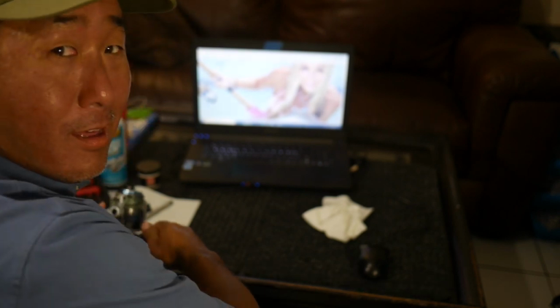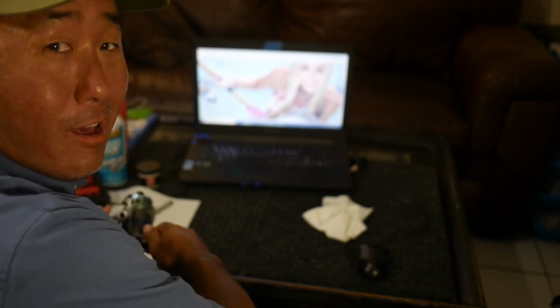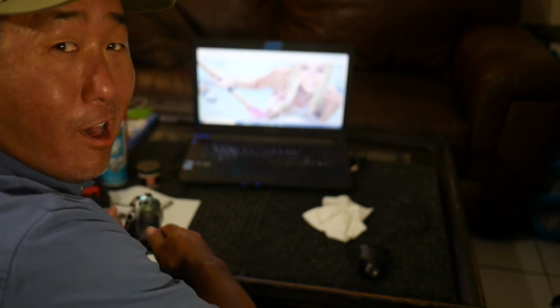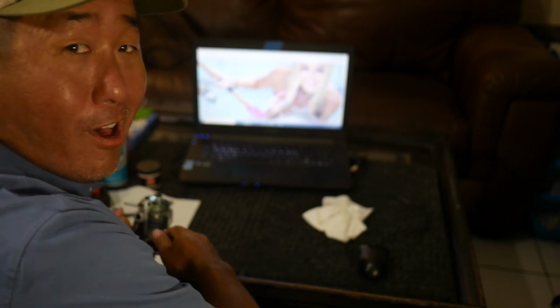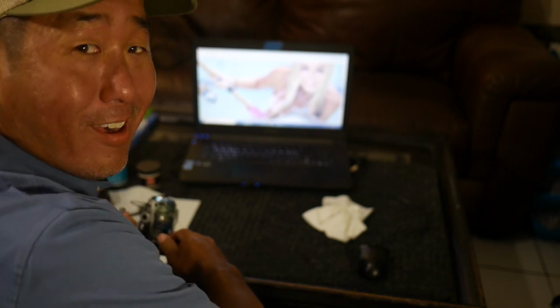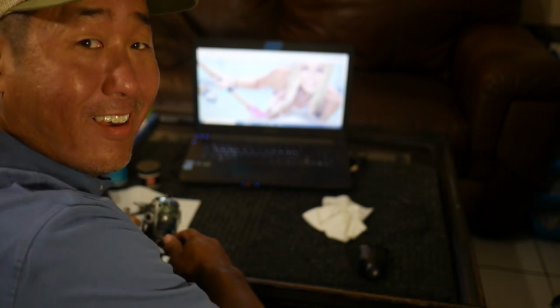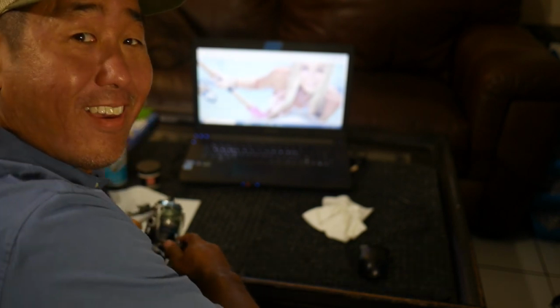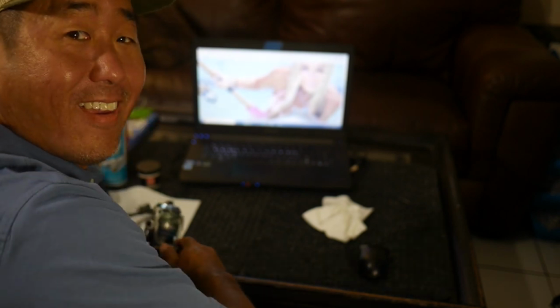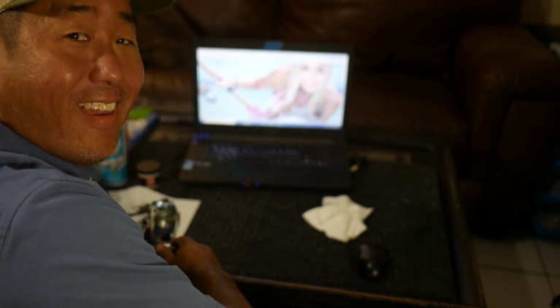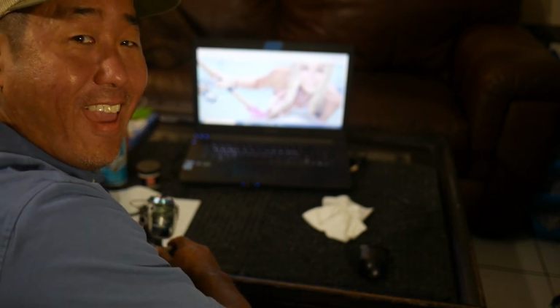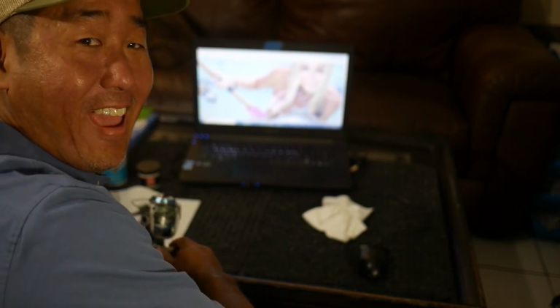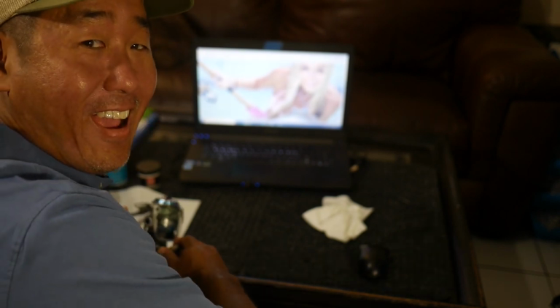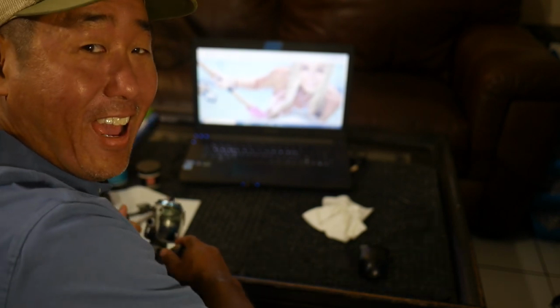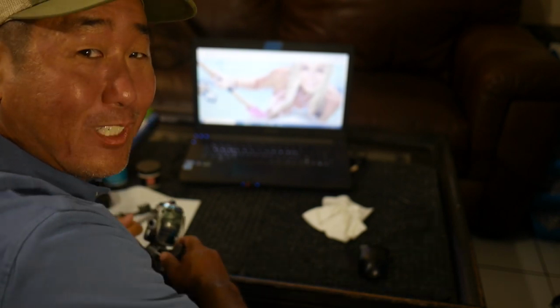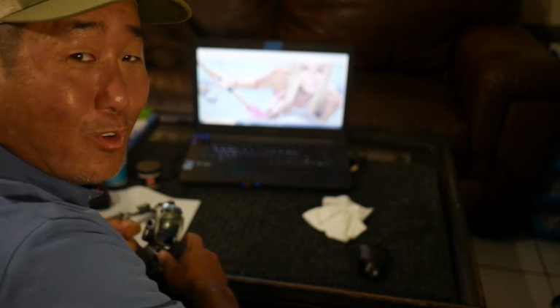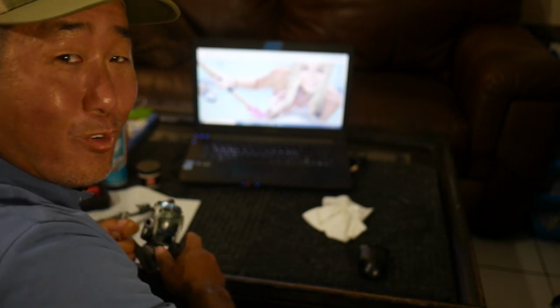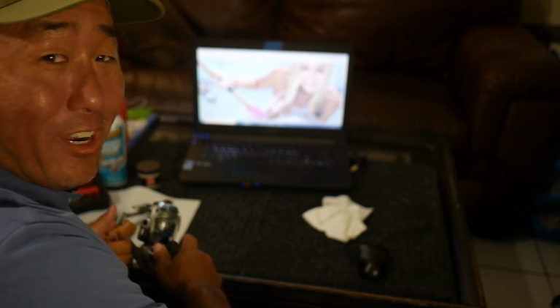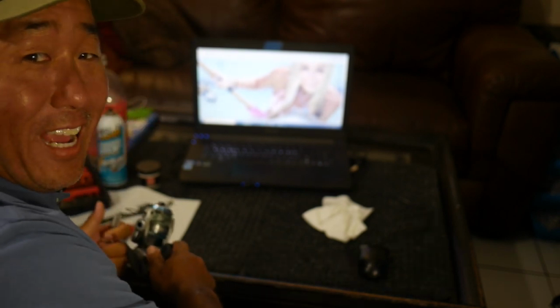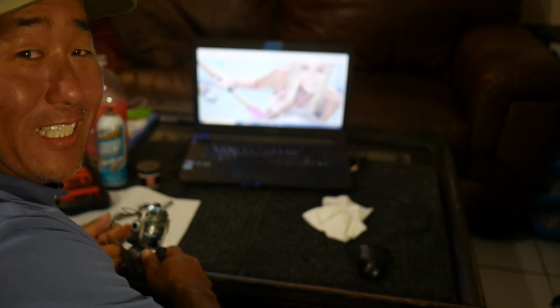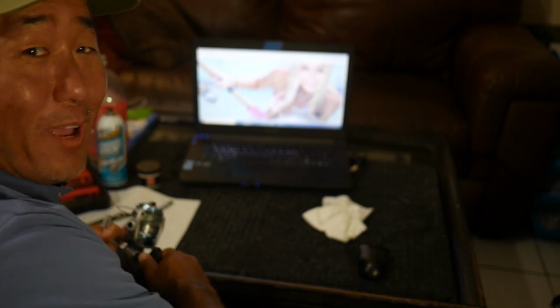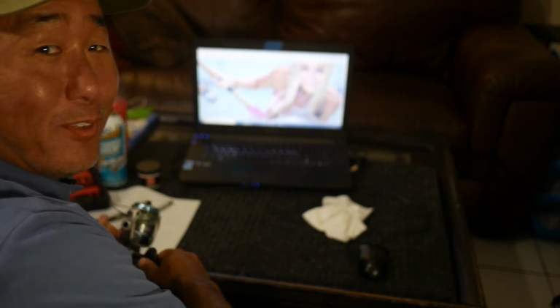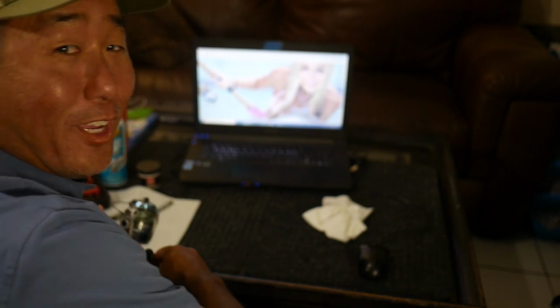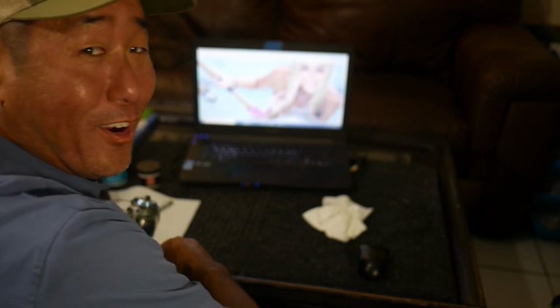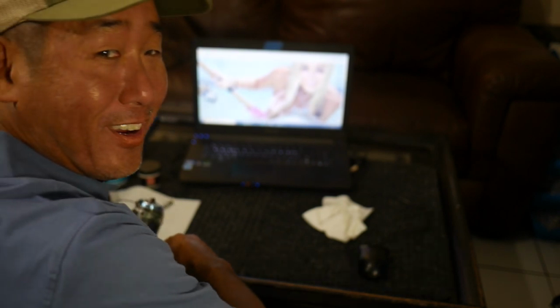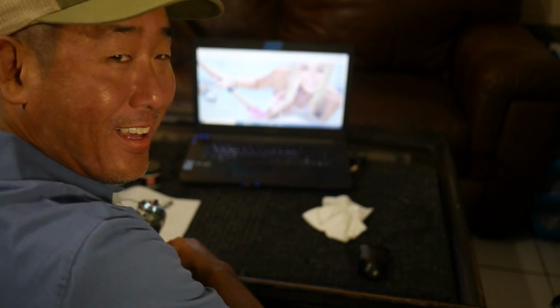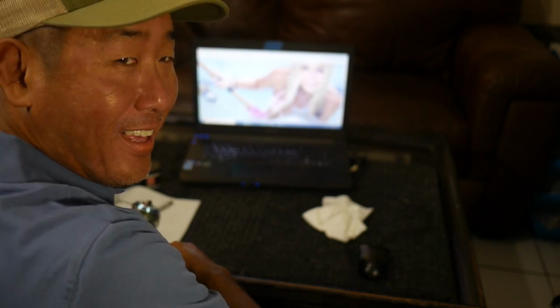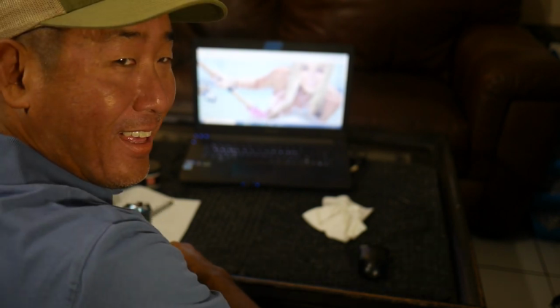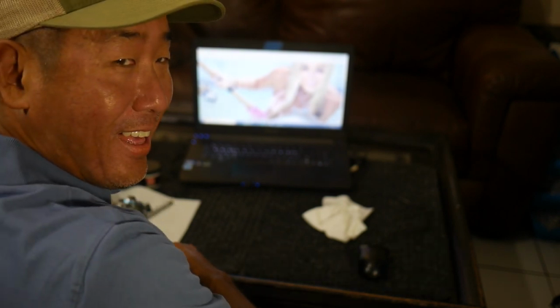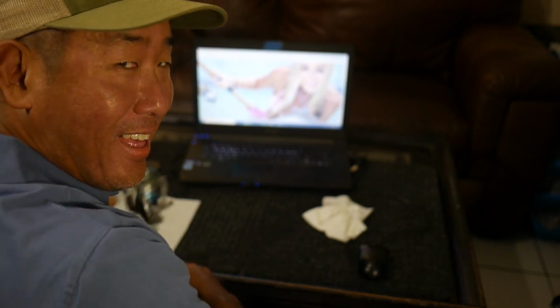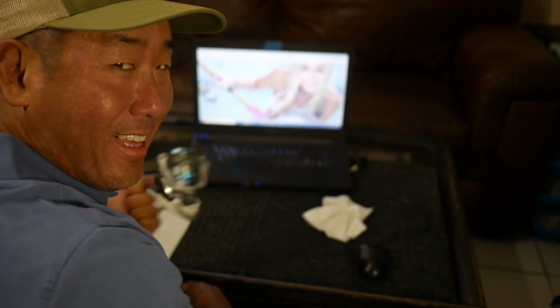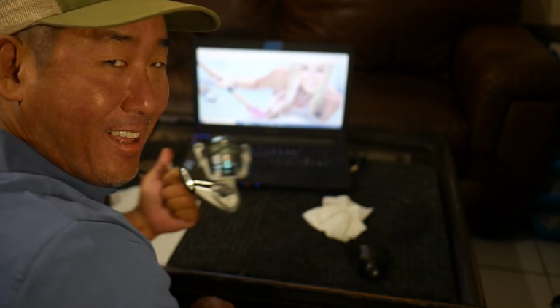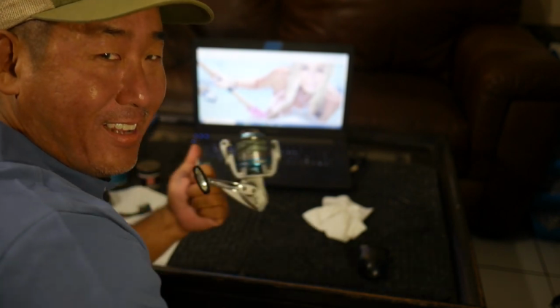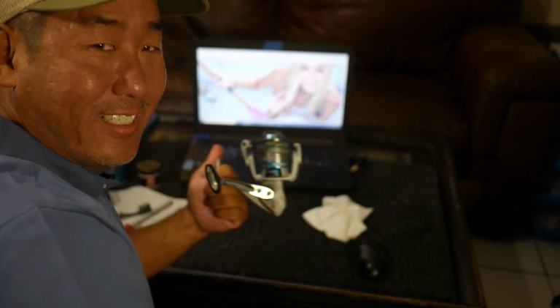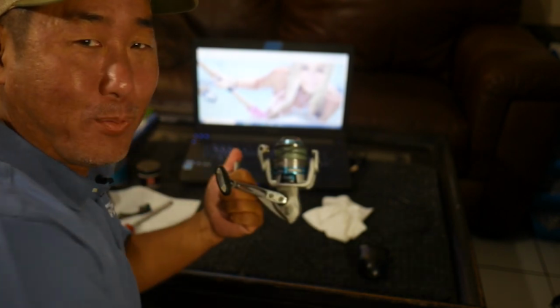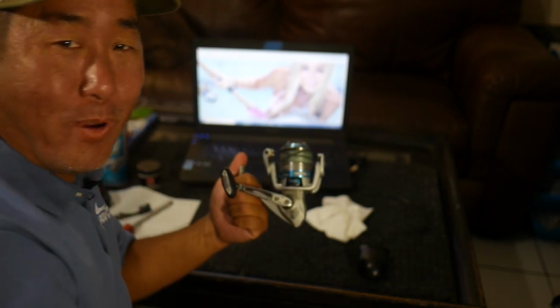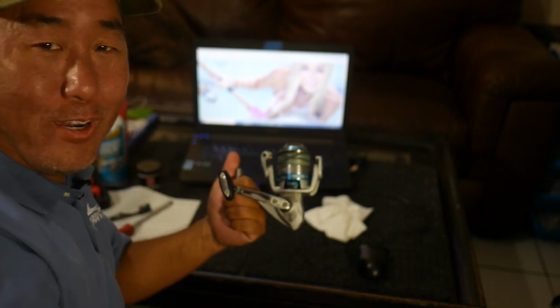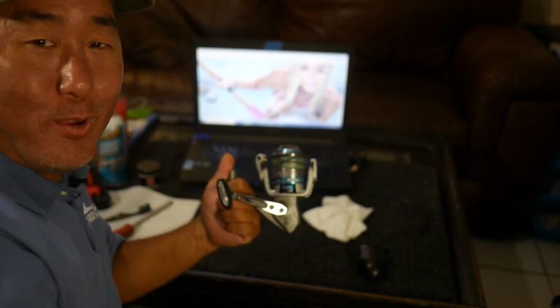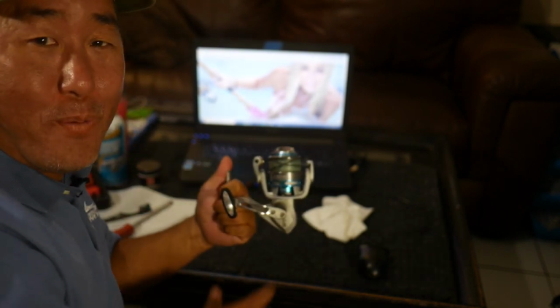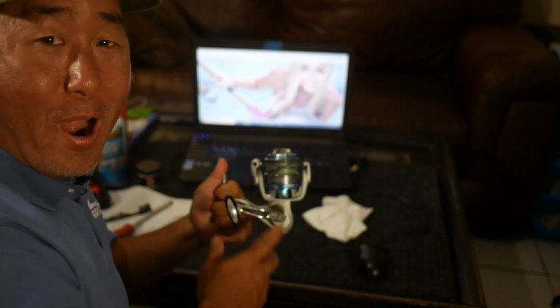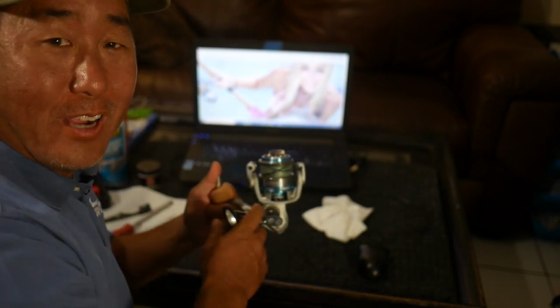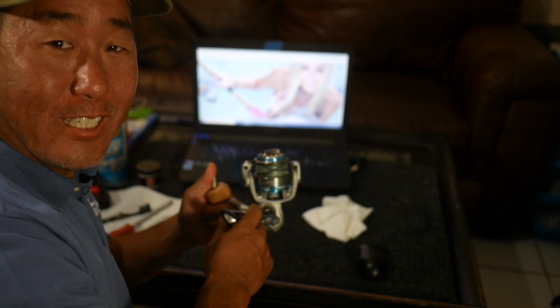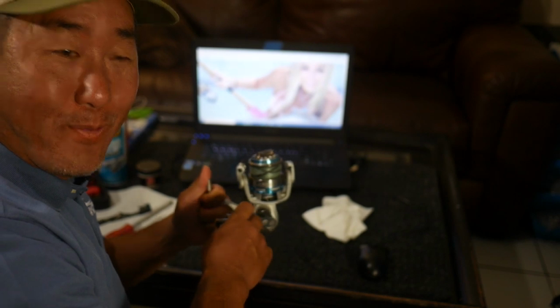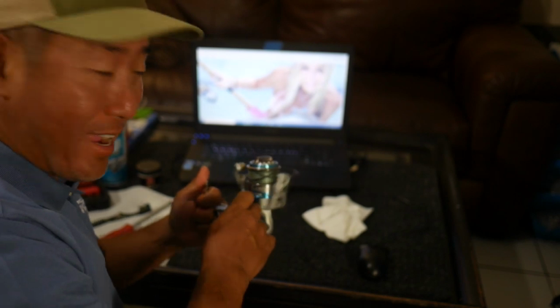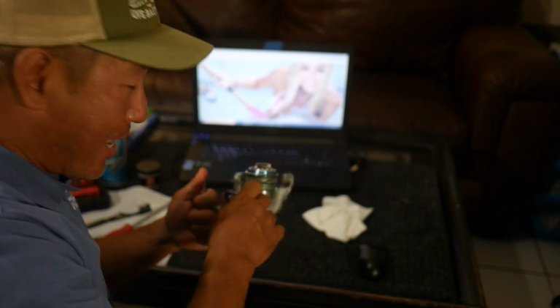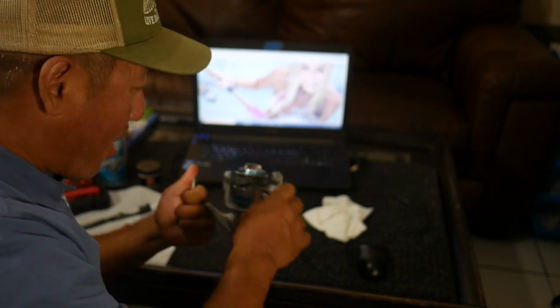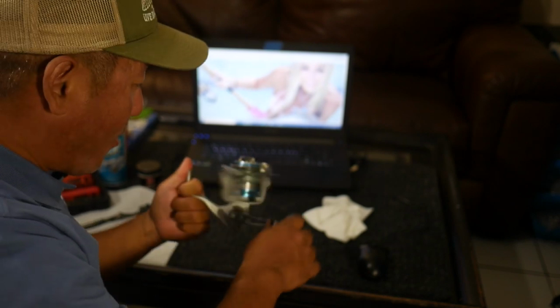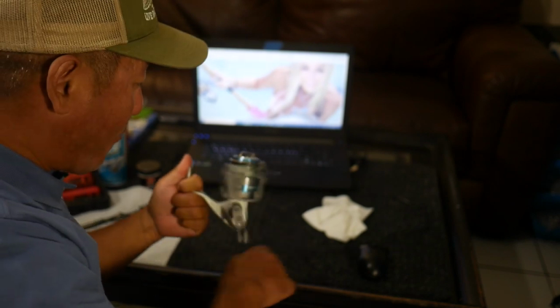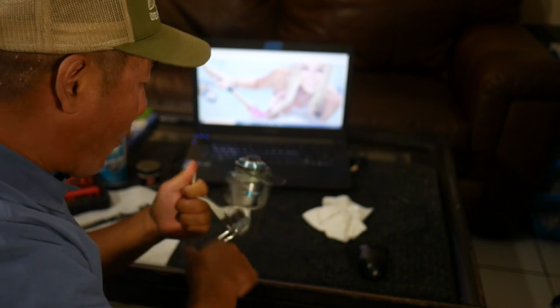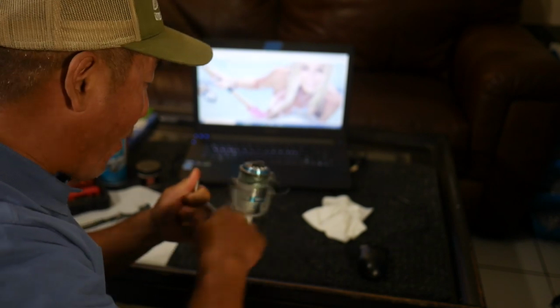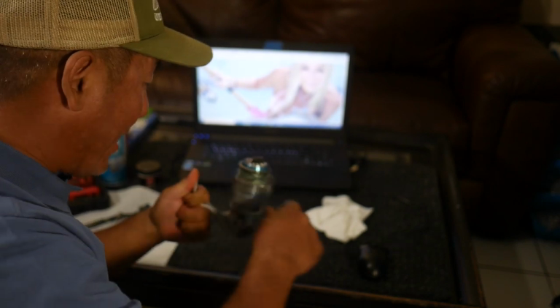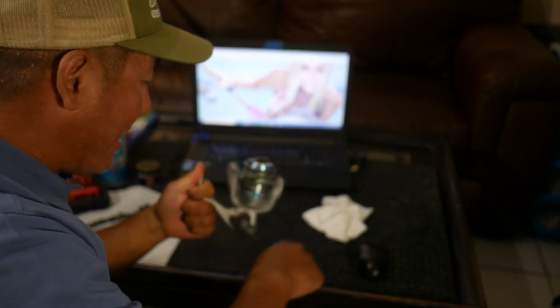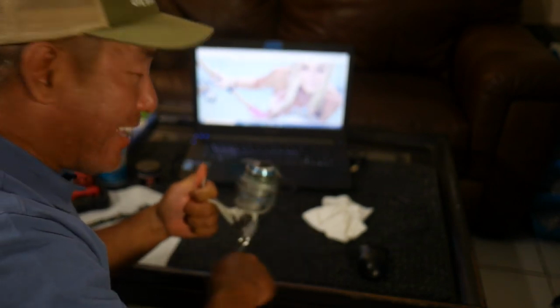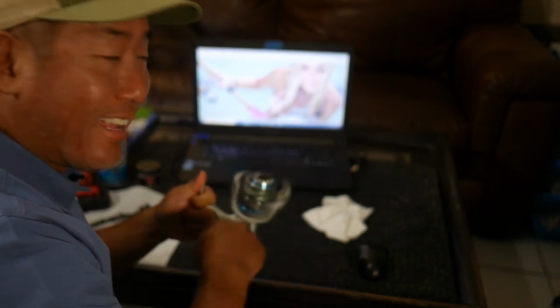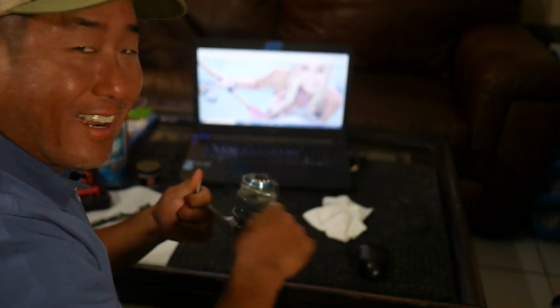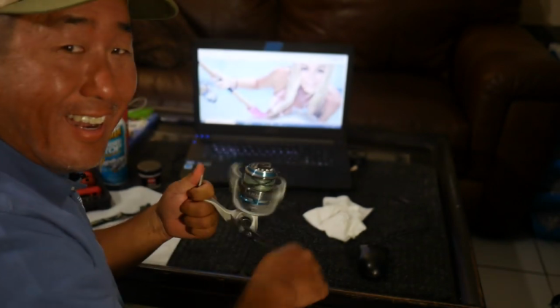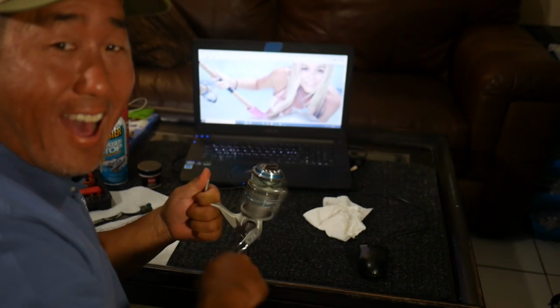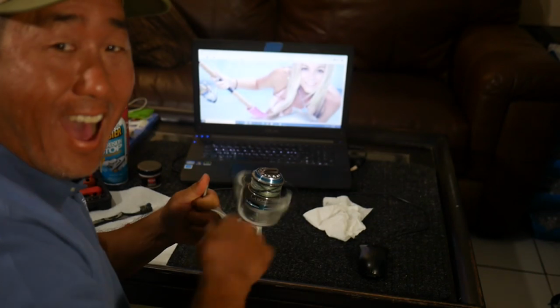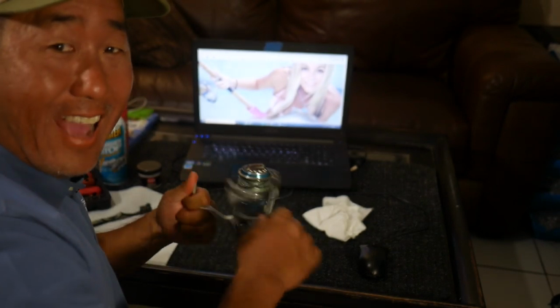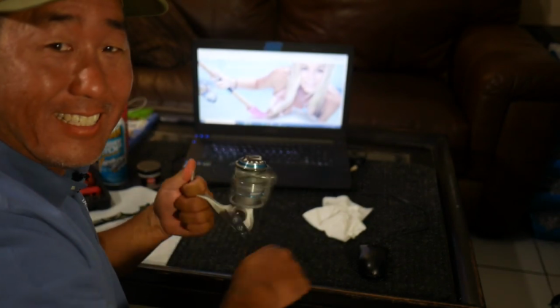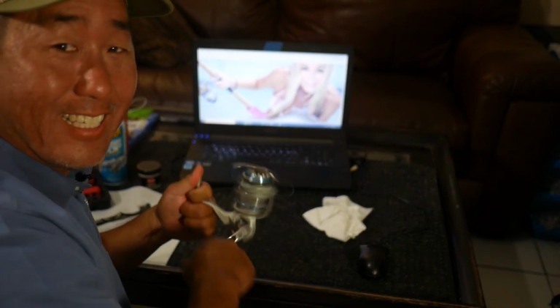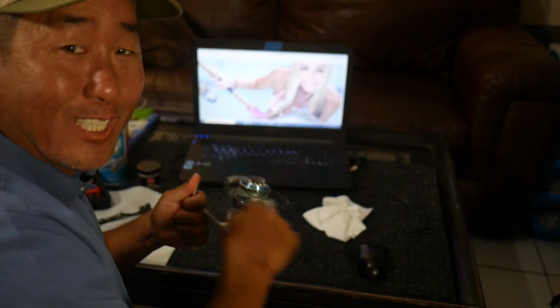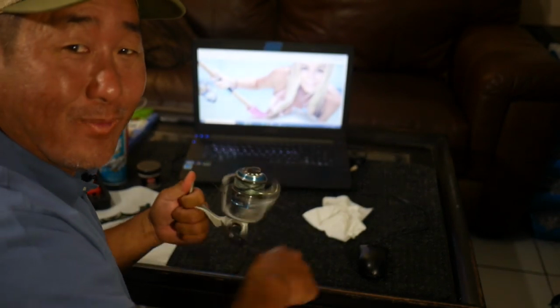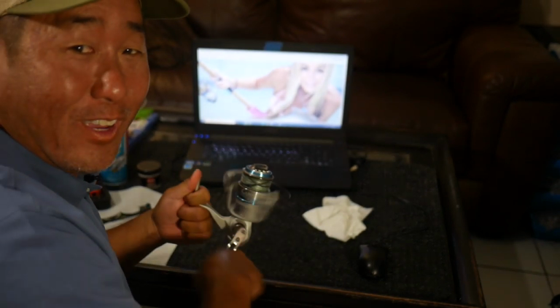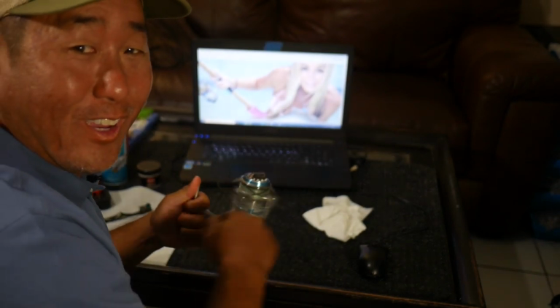Oh hey guys, what are you guys up to? Just put new bearings in my Cabo 40. Nice and smooth.